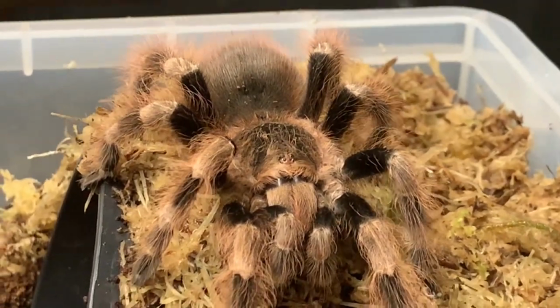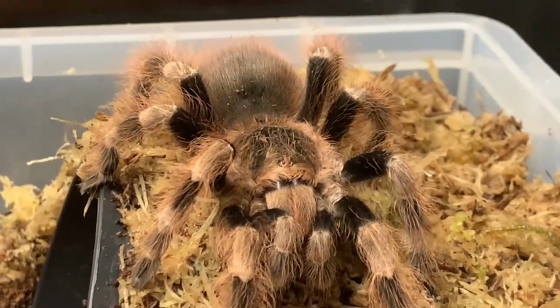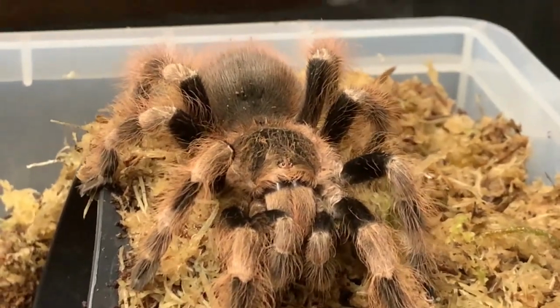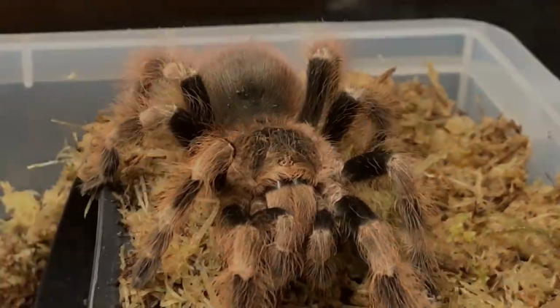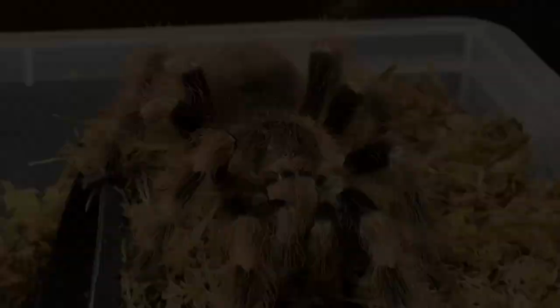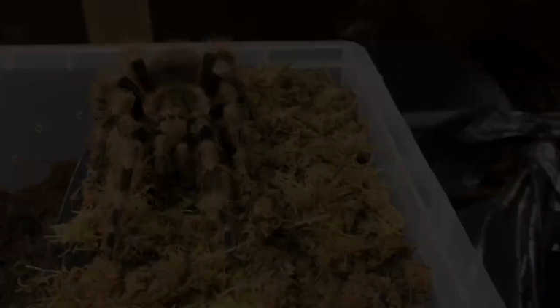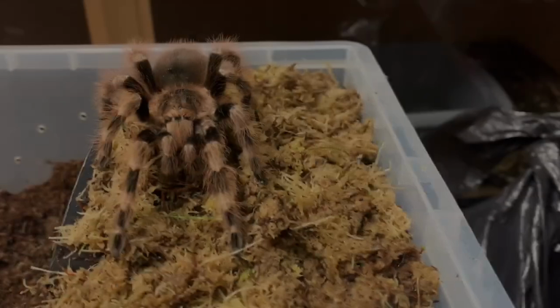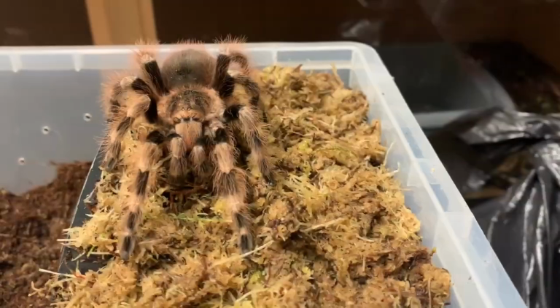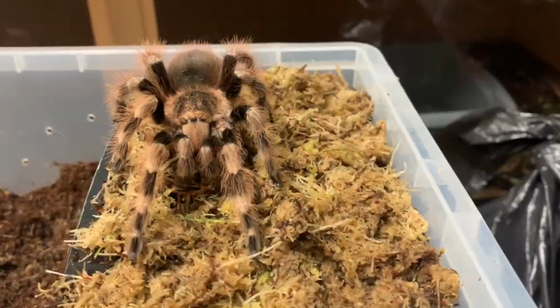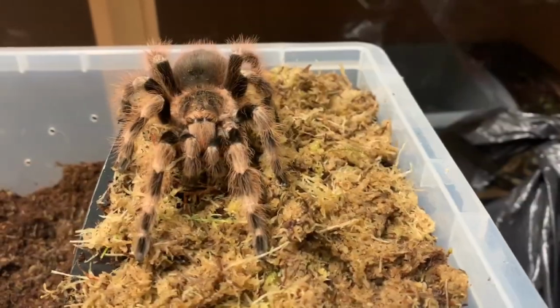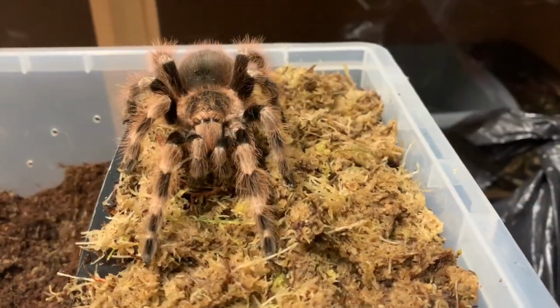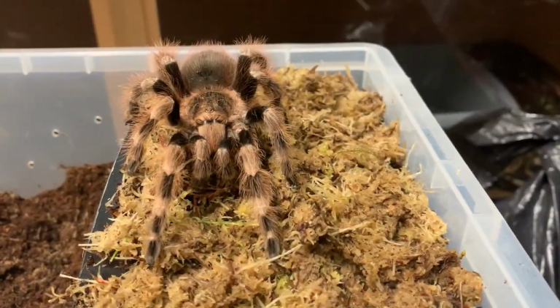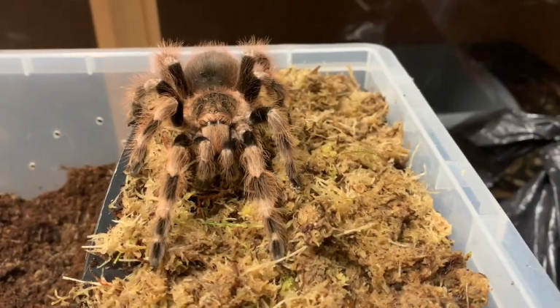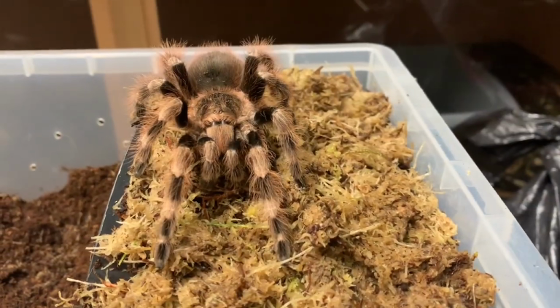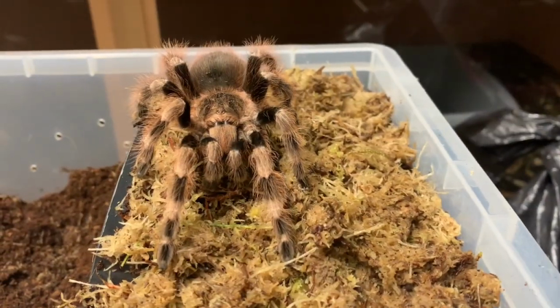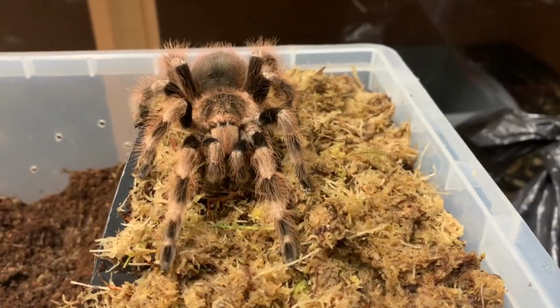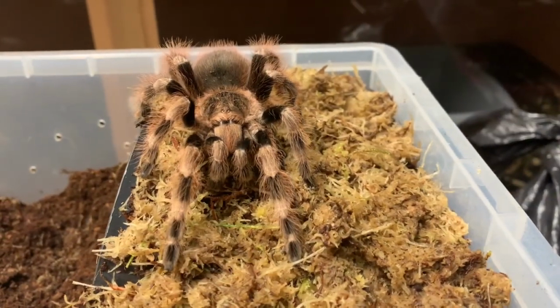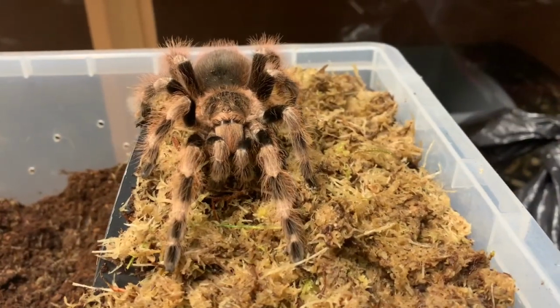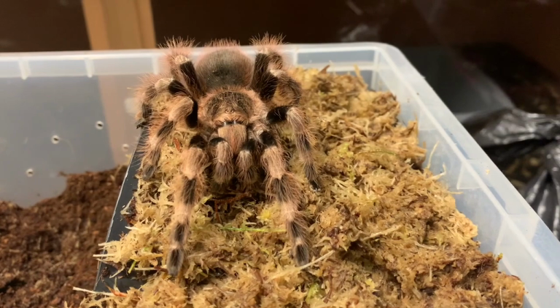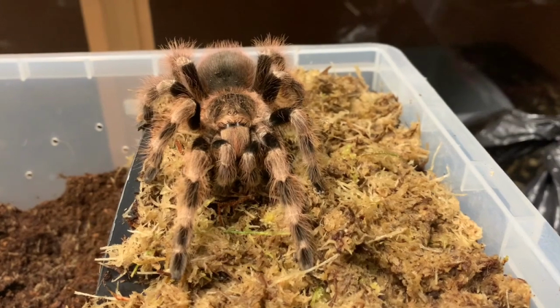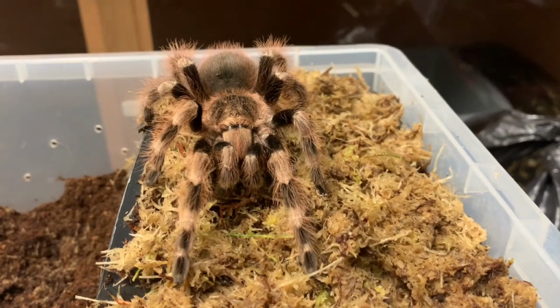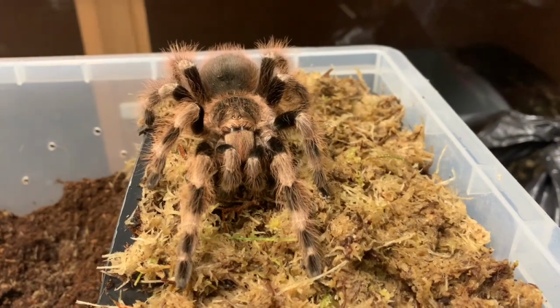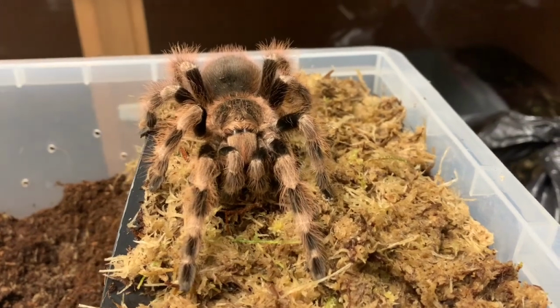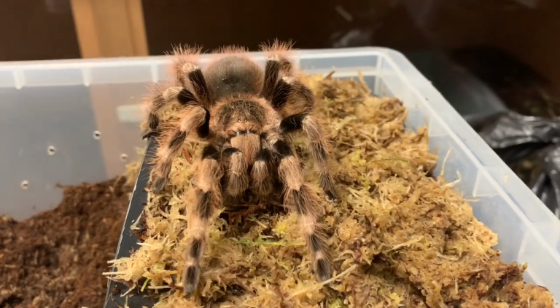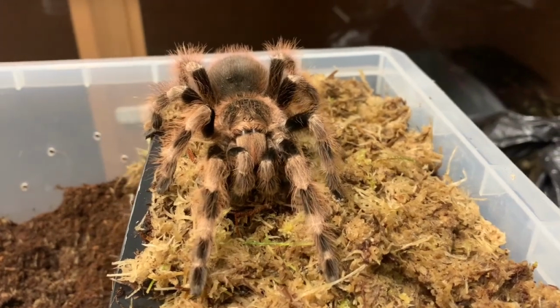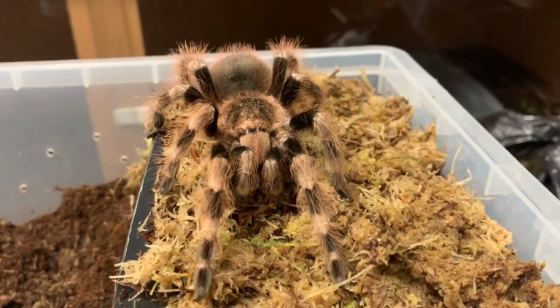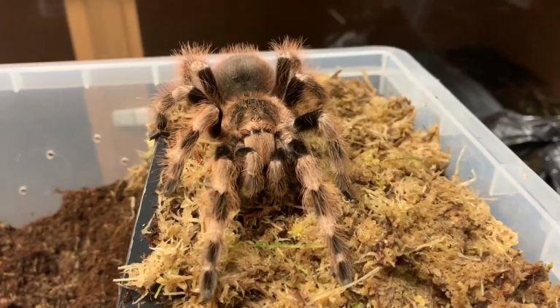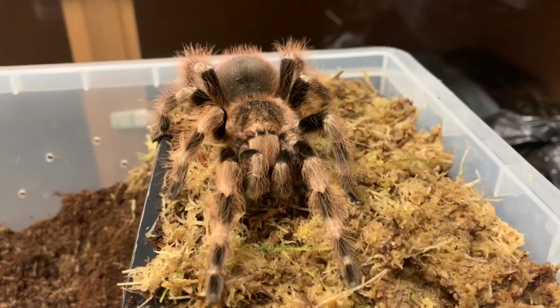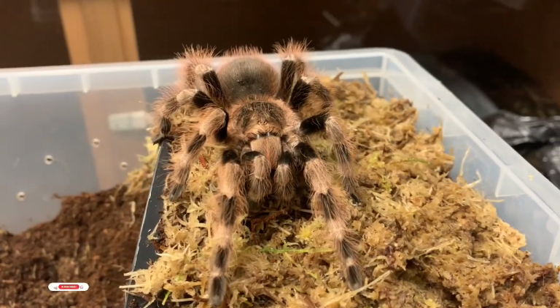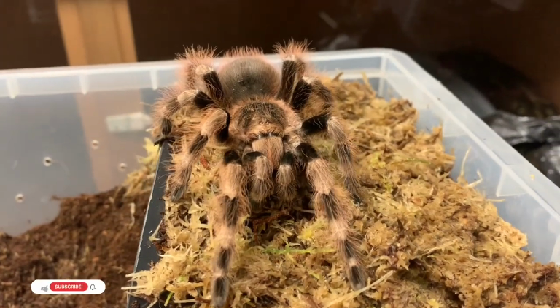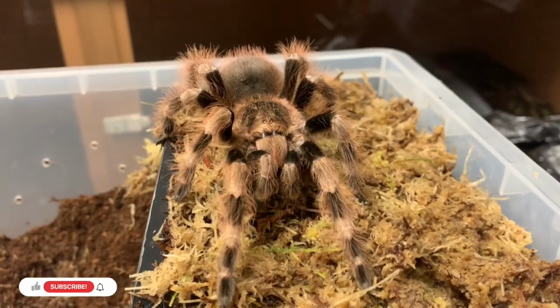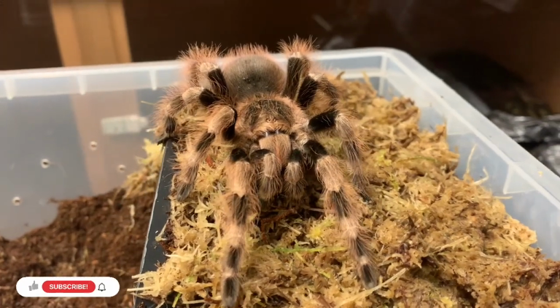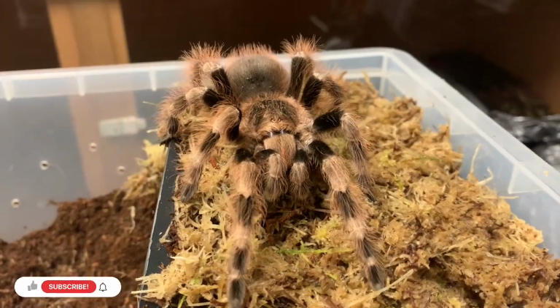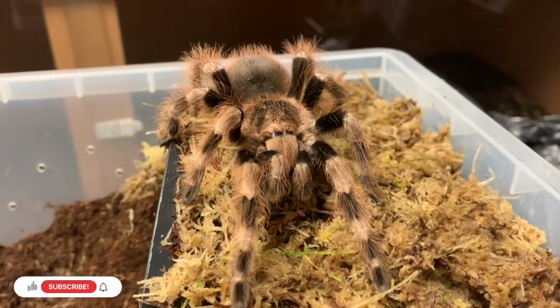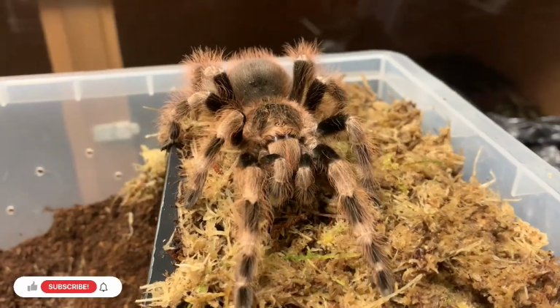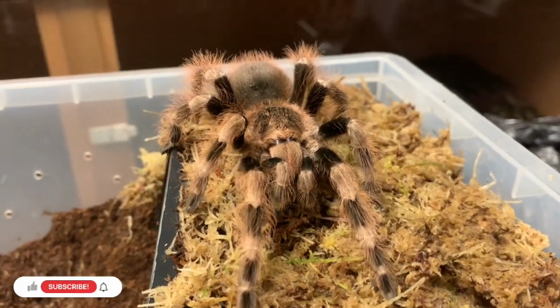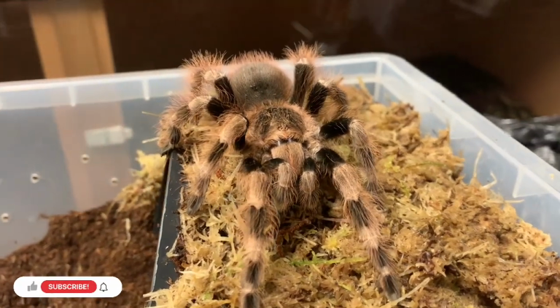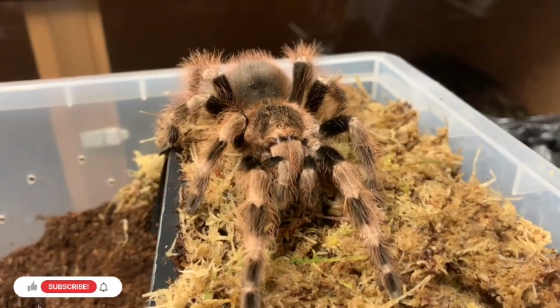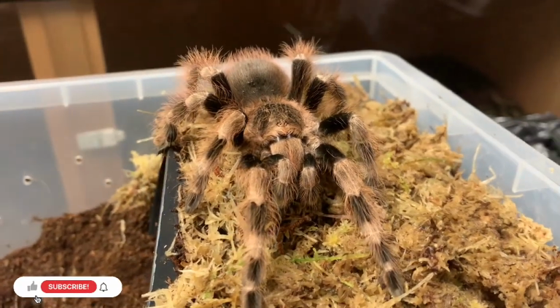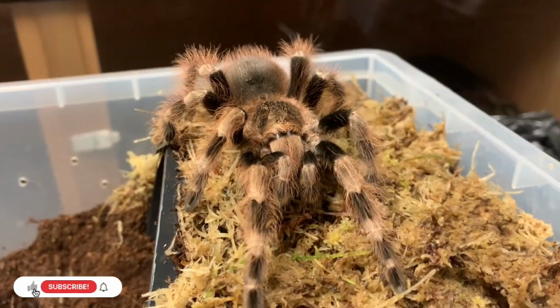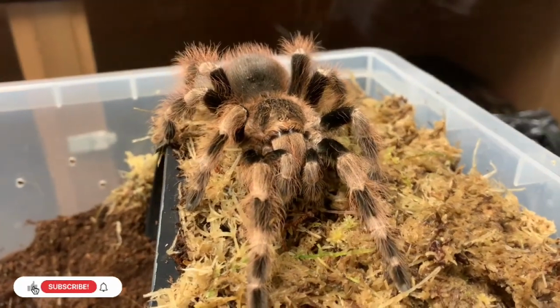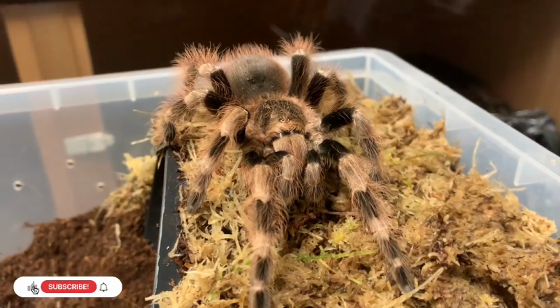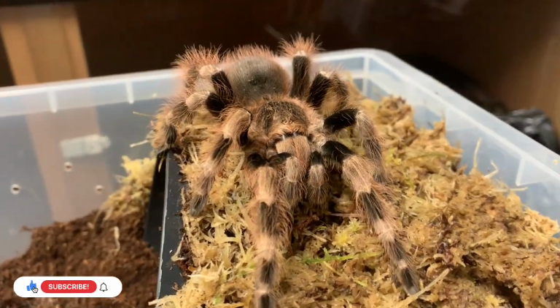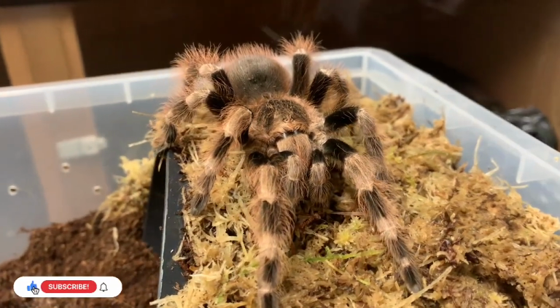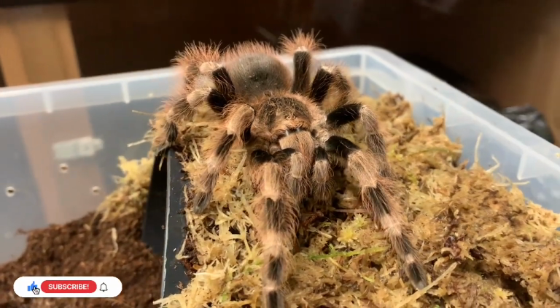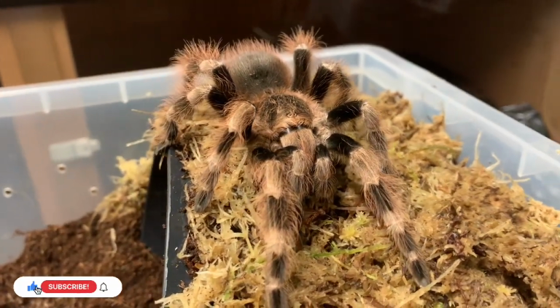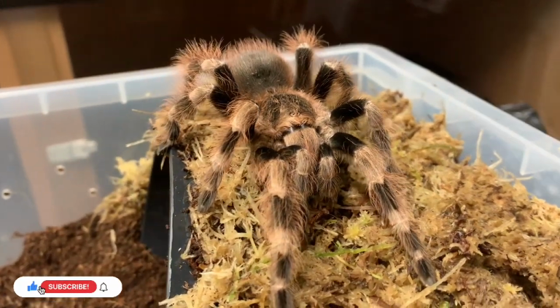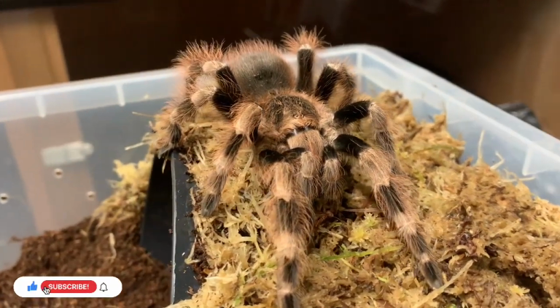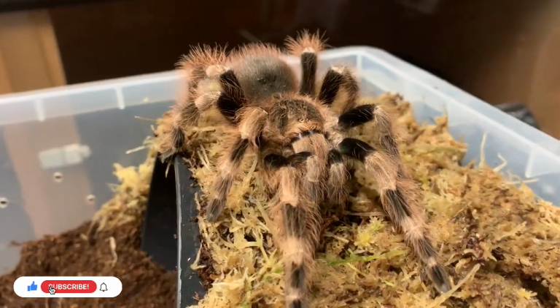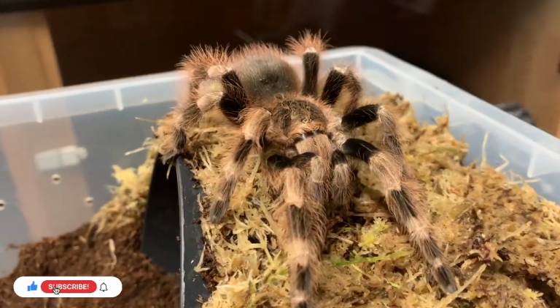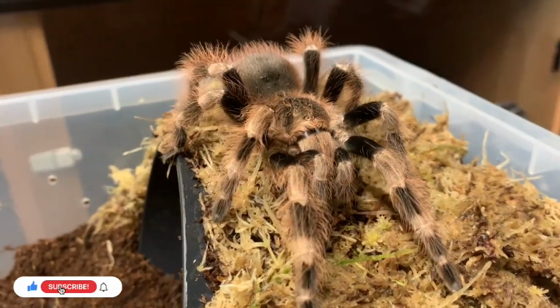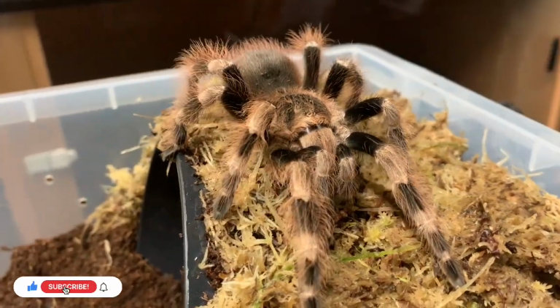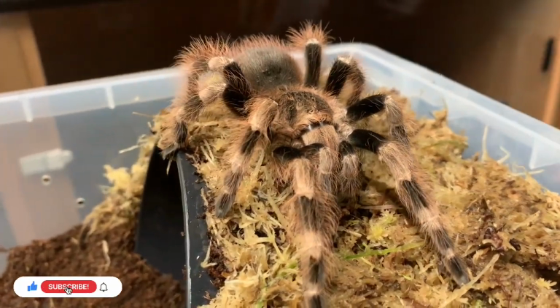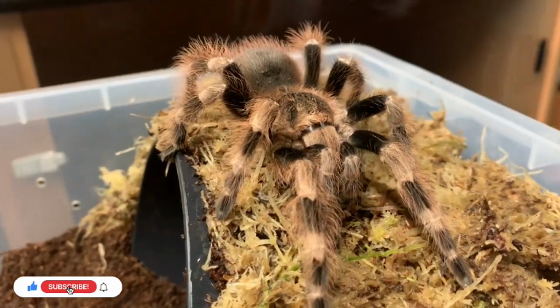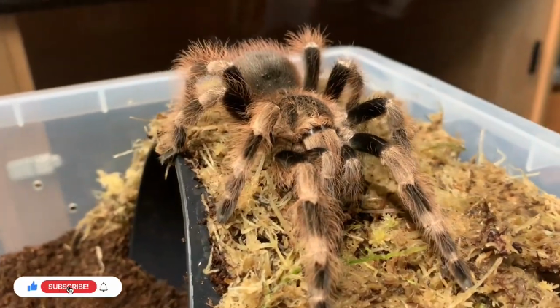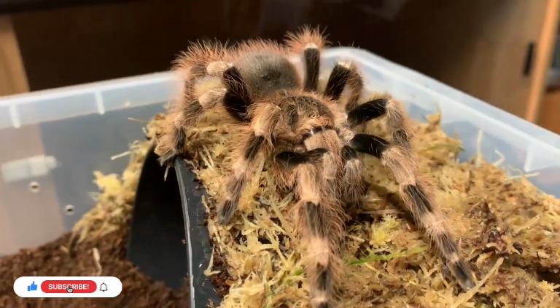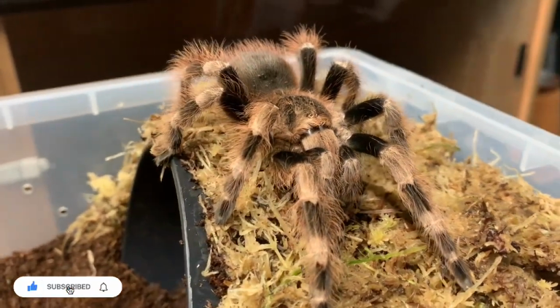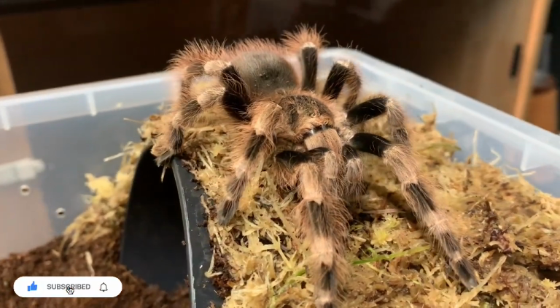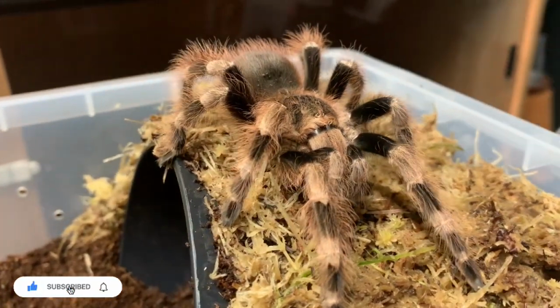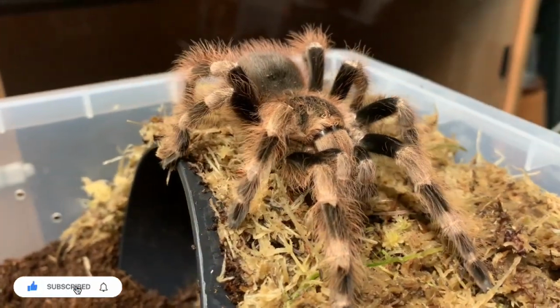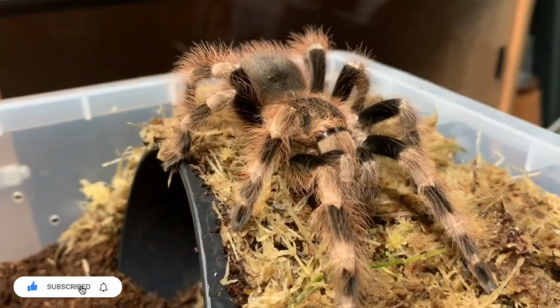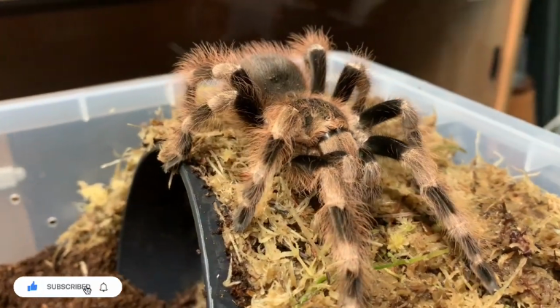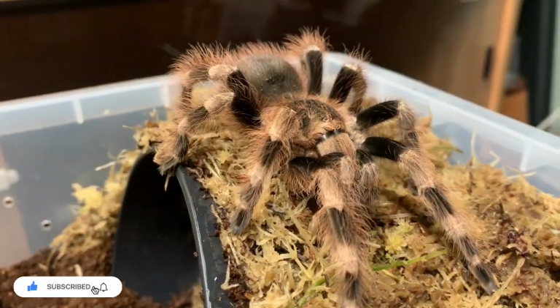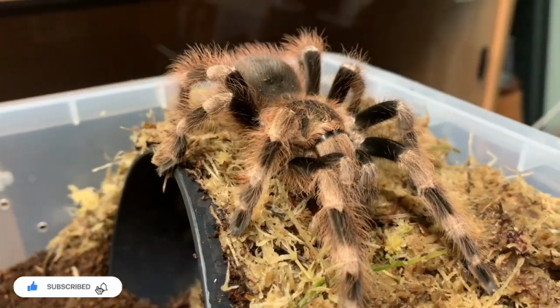As a Brazilian white-knee tarantula, Lydia is a rich black colour with distinctive white bands on her legs, indicative of the name.